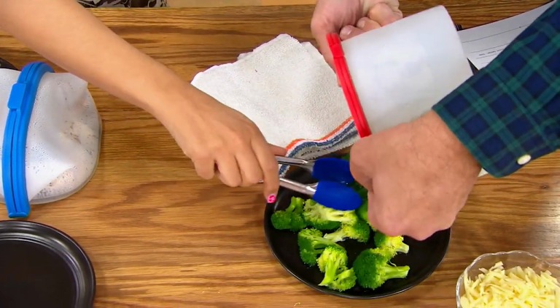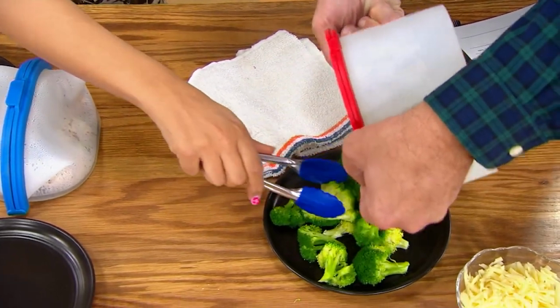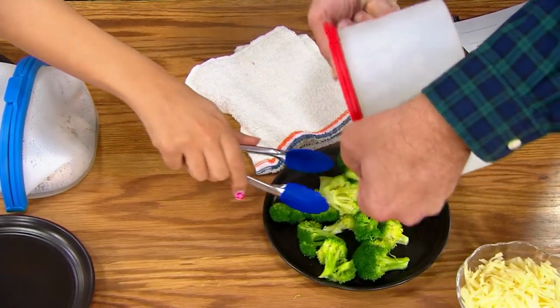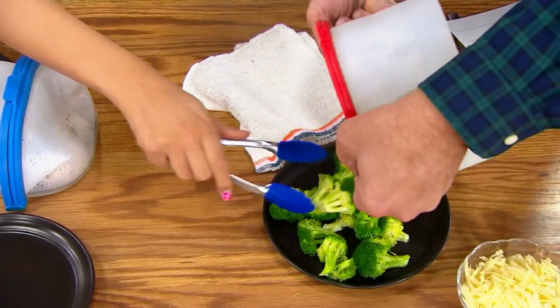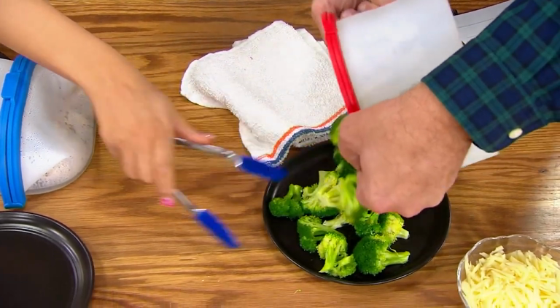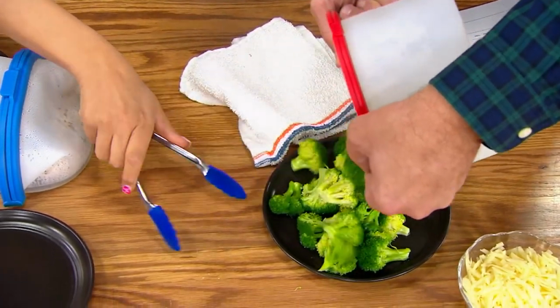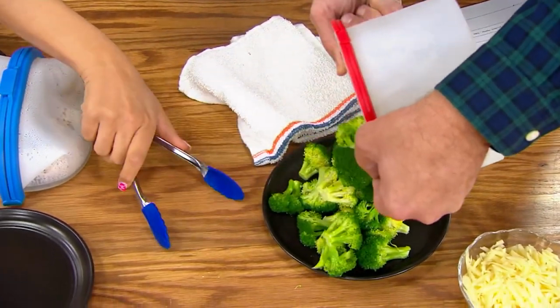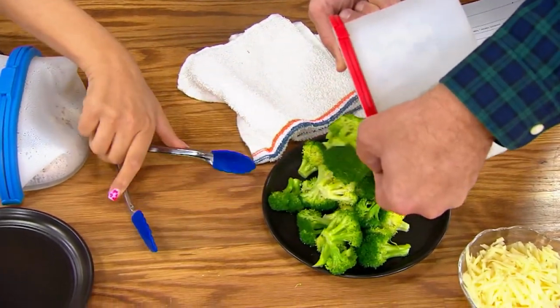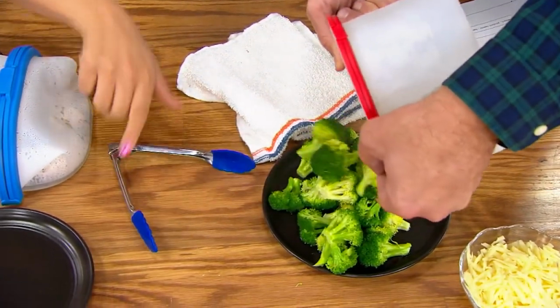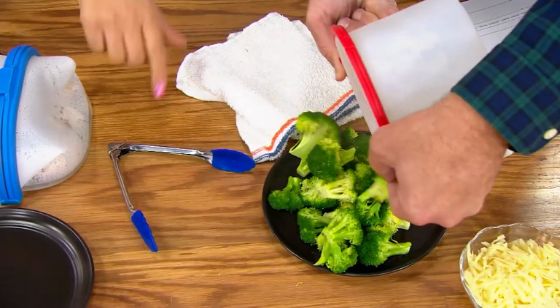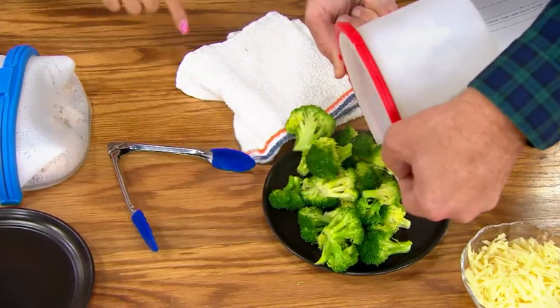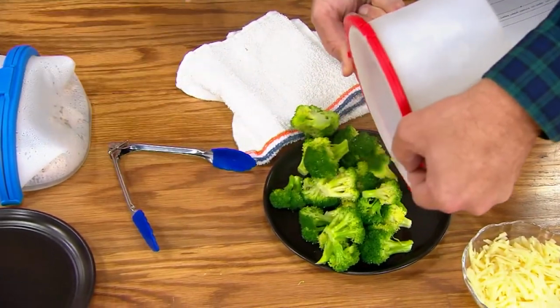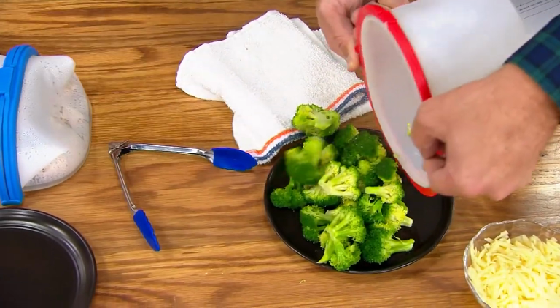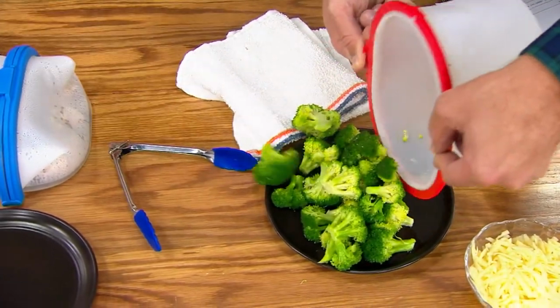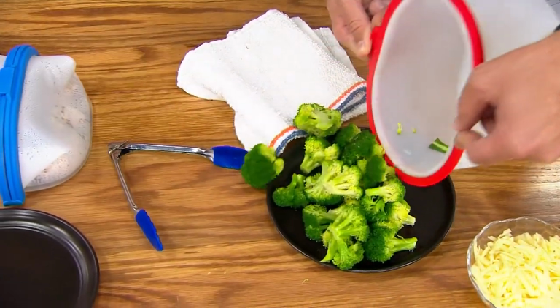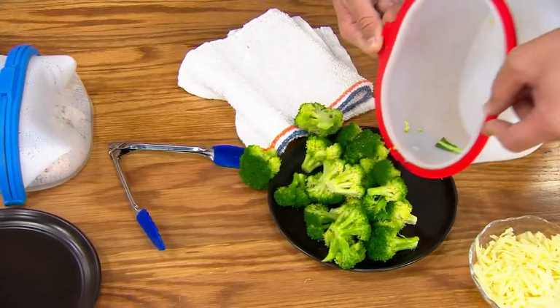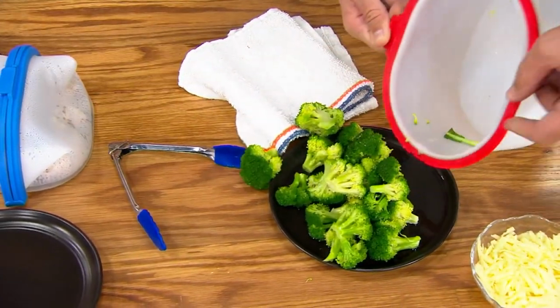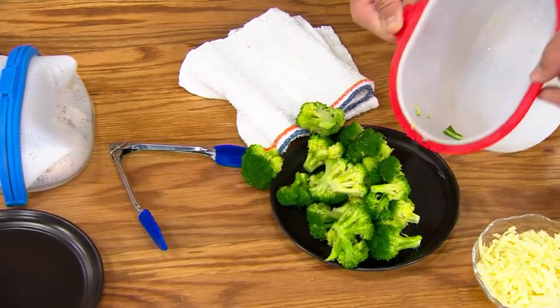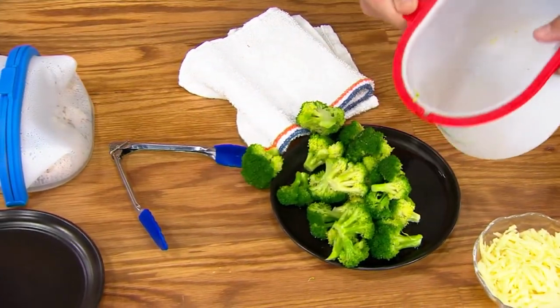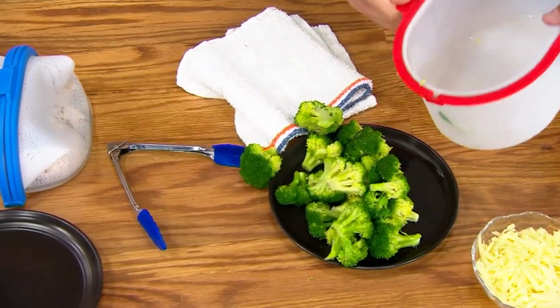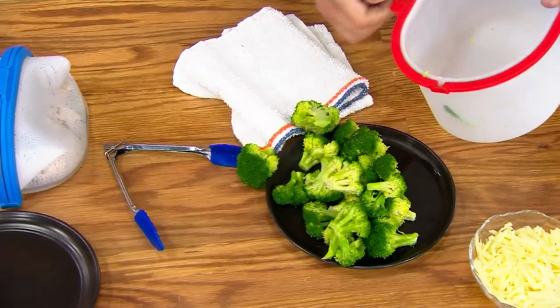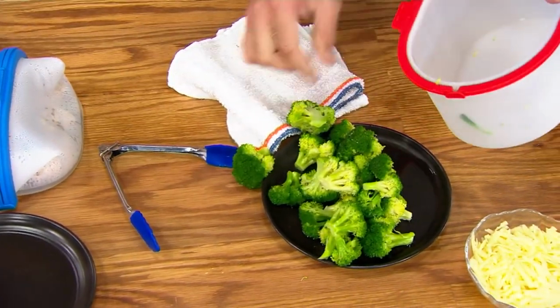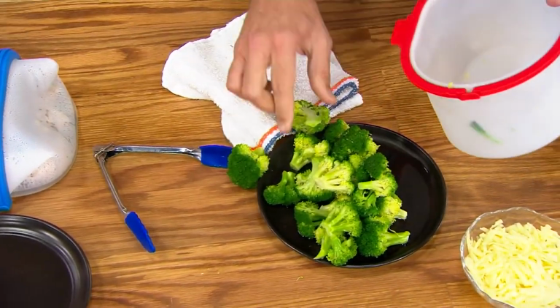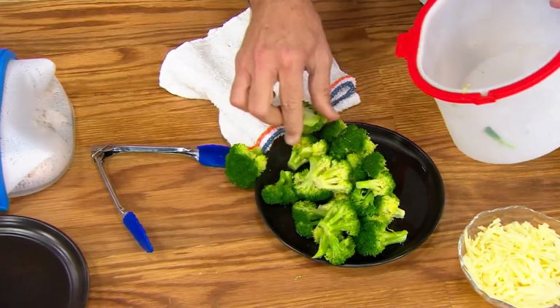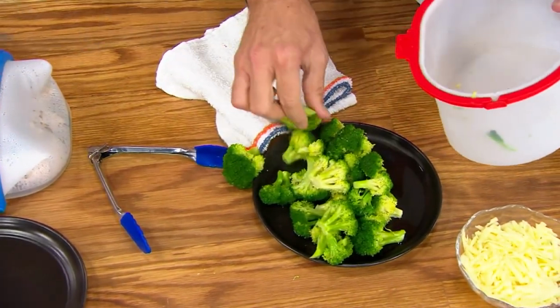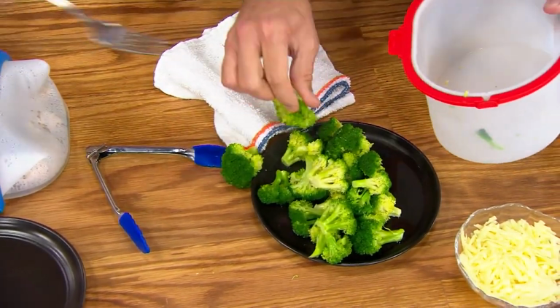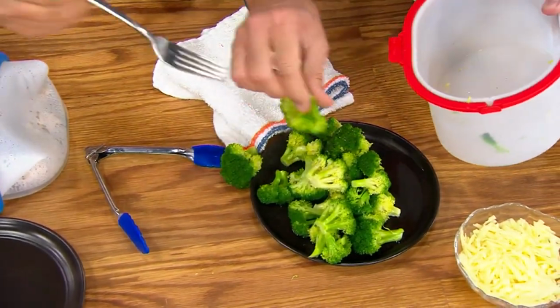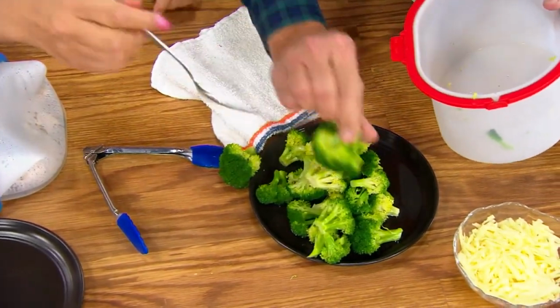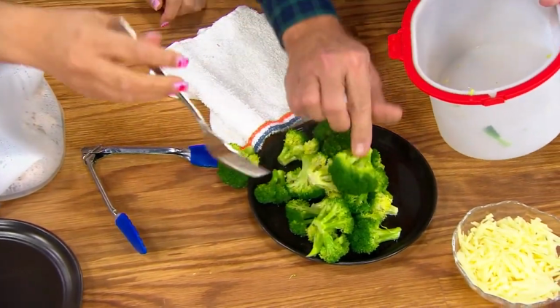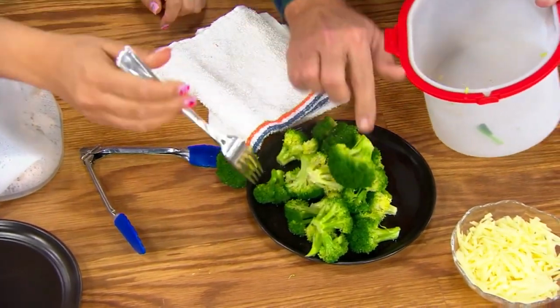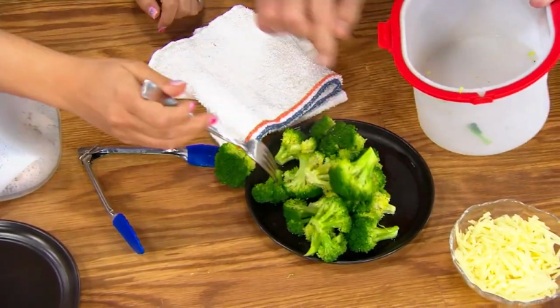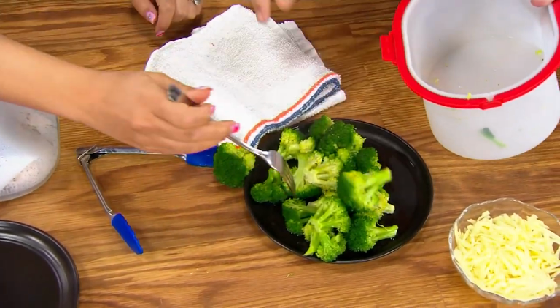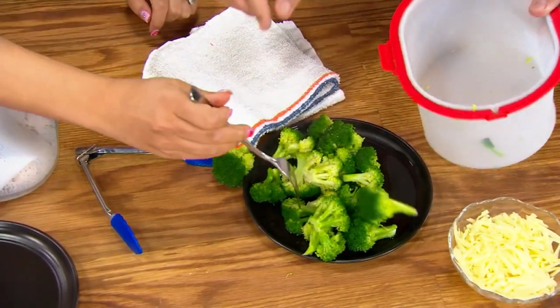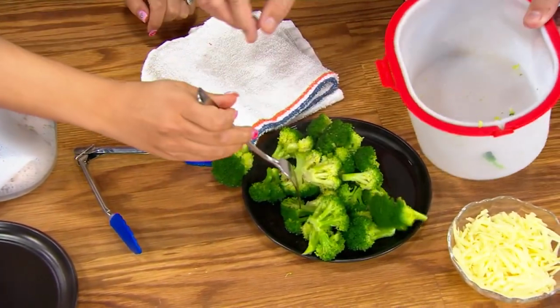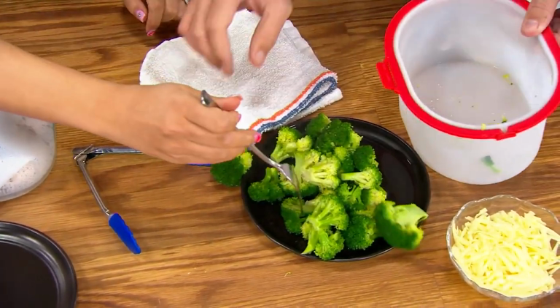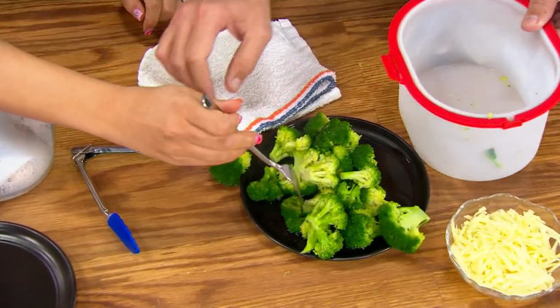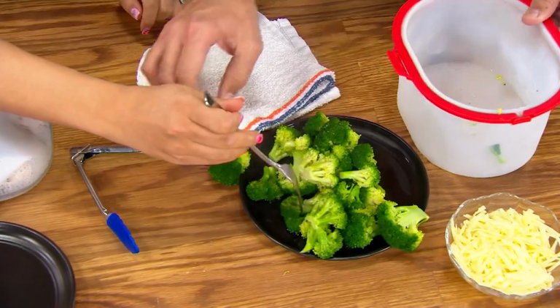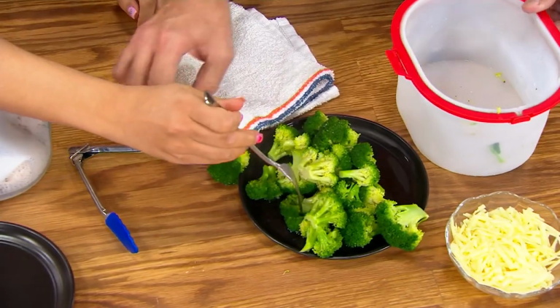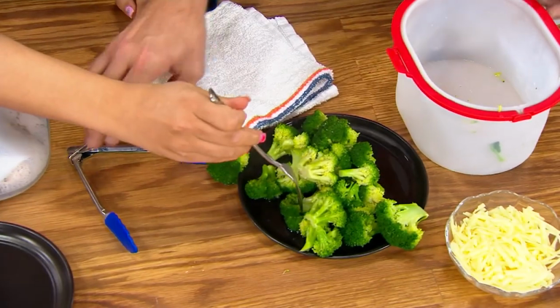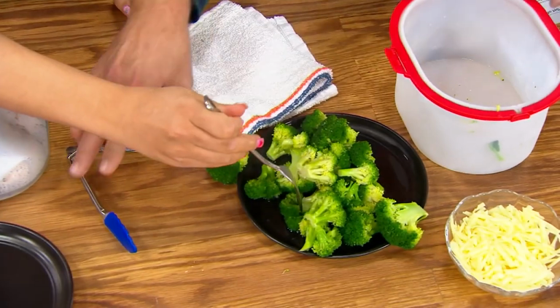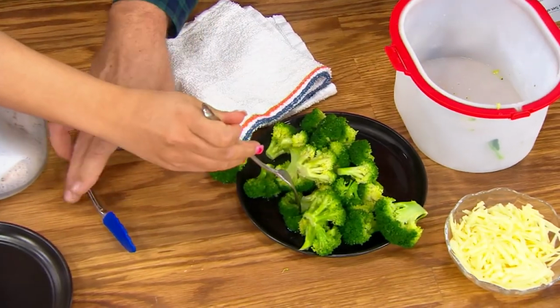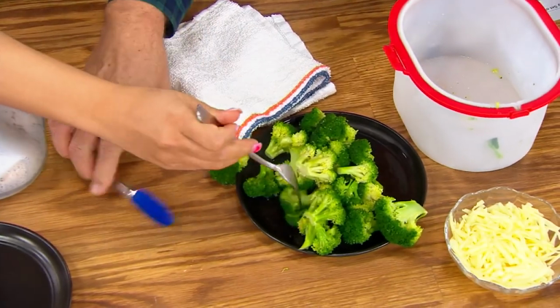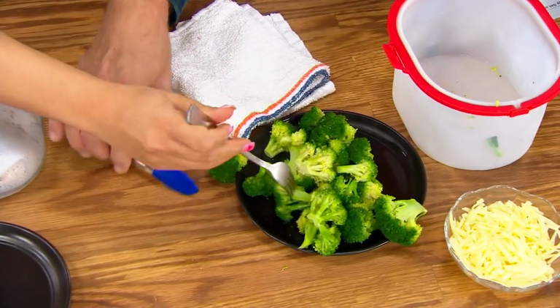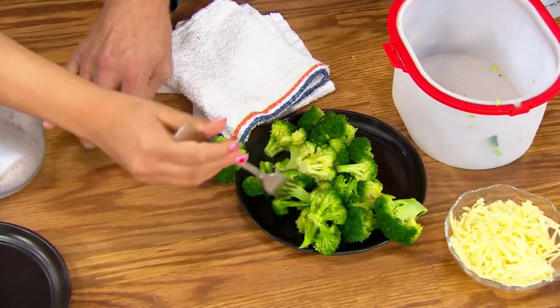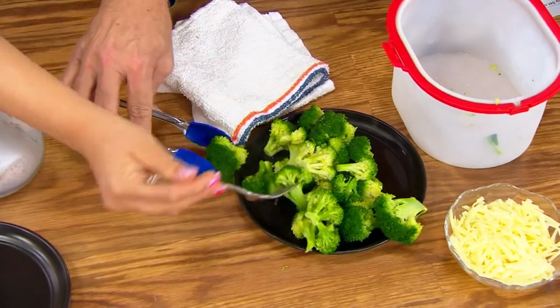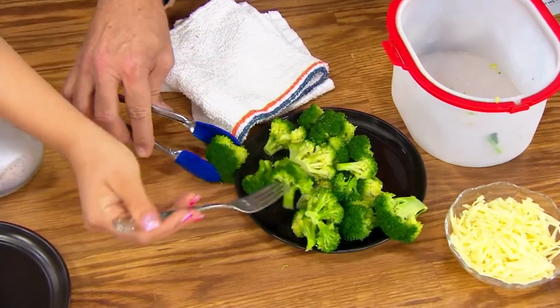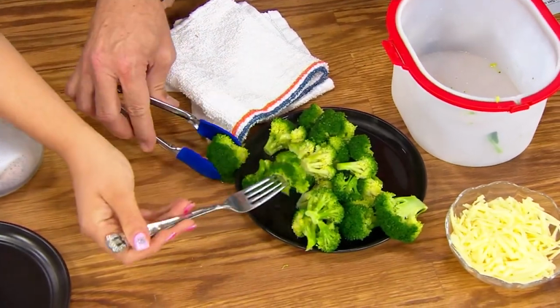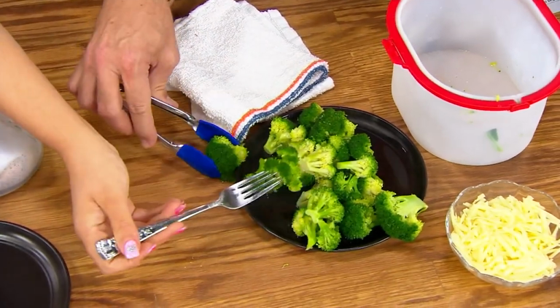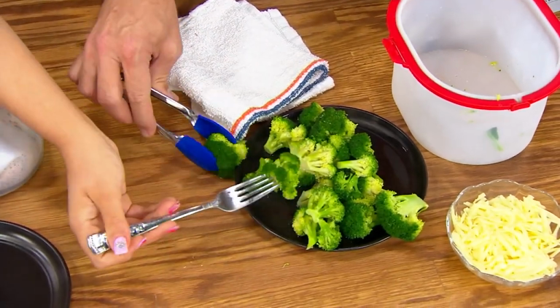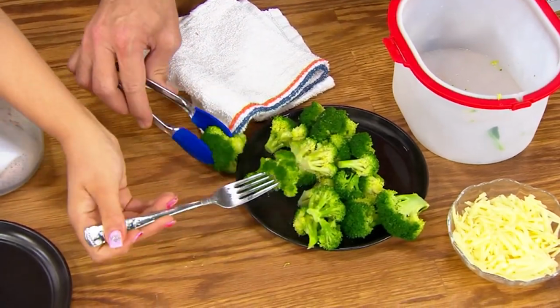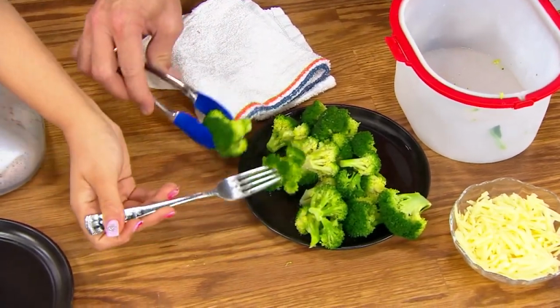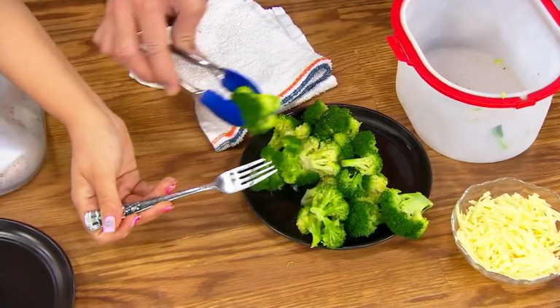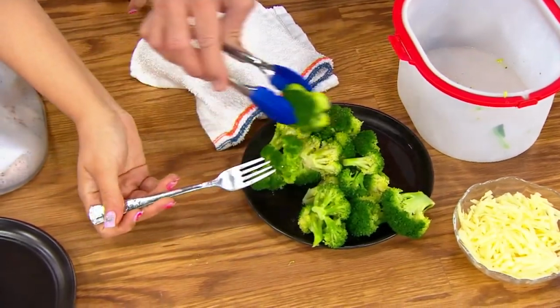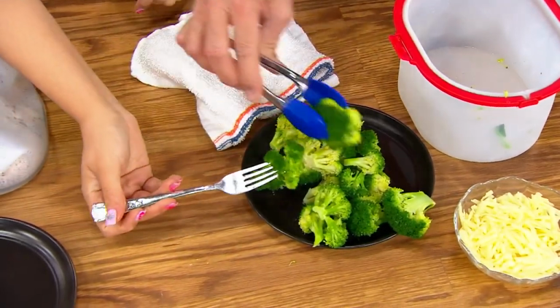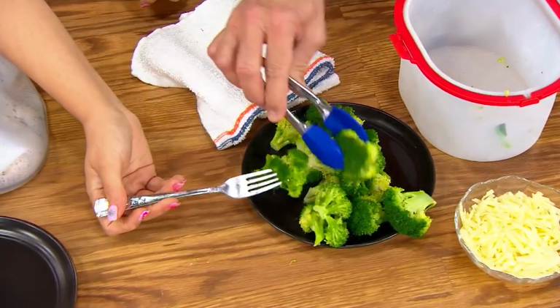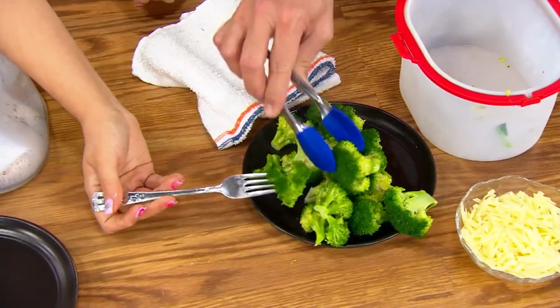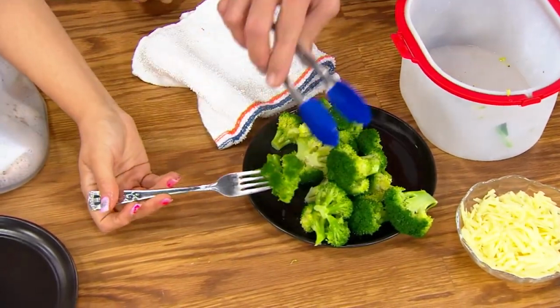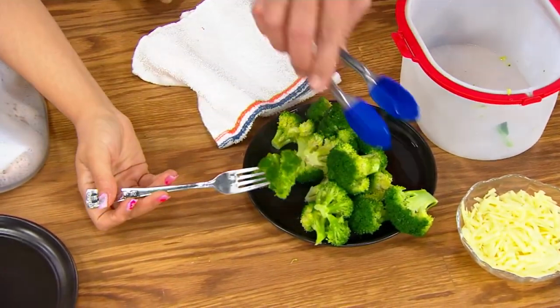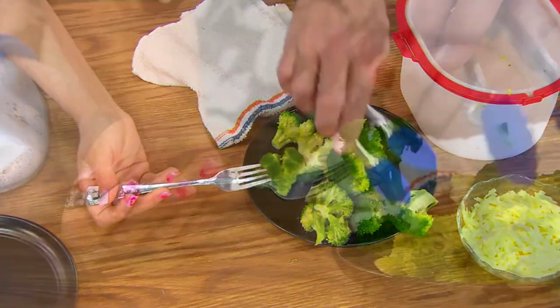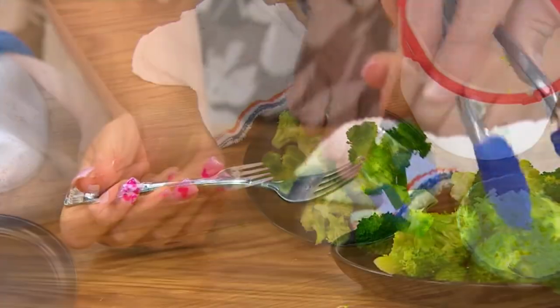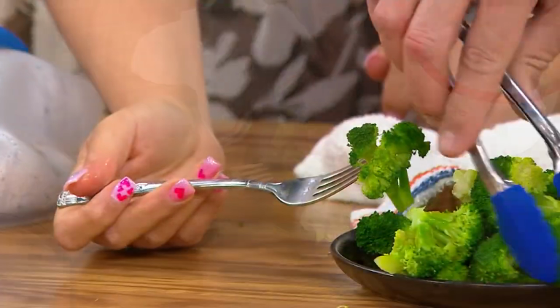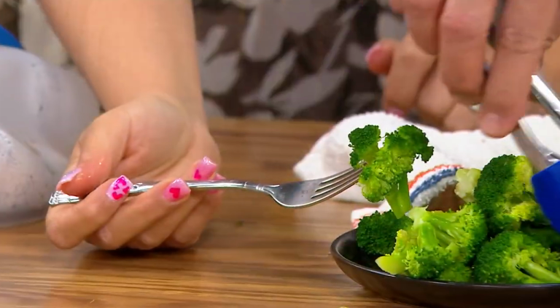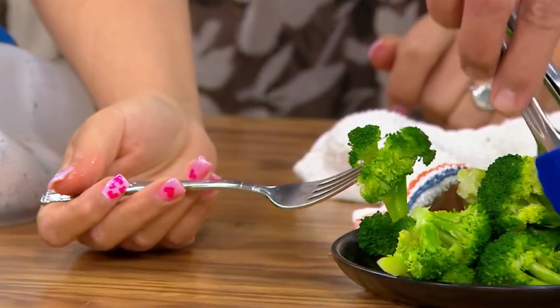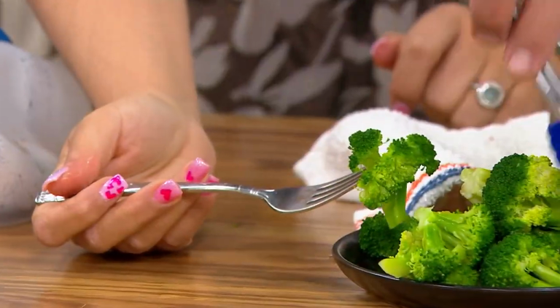Look at that — I'm going to take a fork and look at how nice and tender these are. Perfectly steamed.